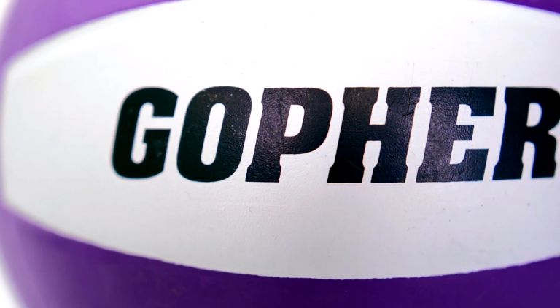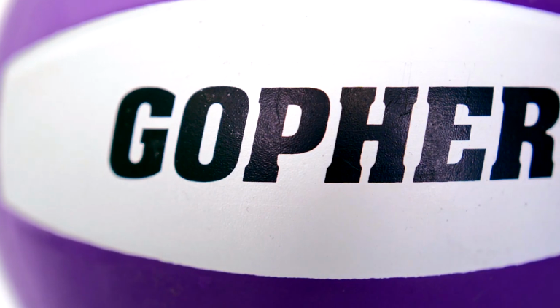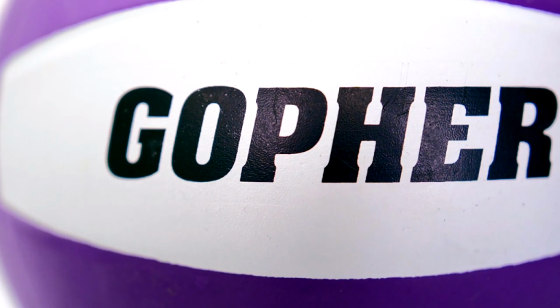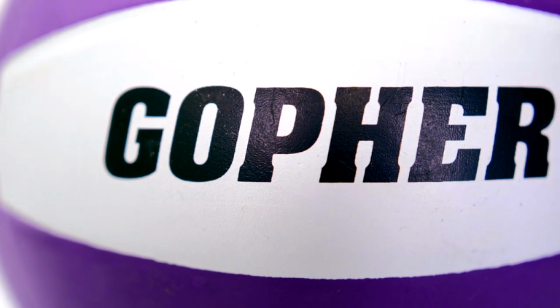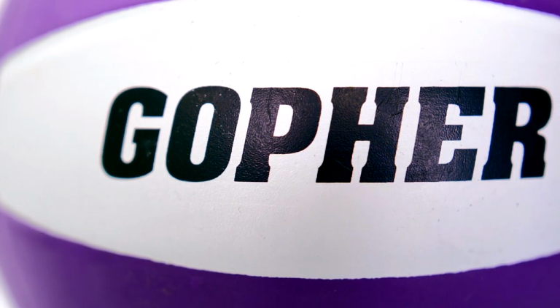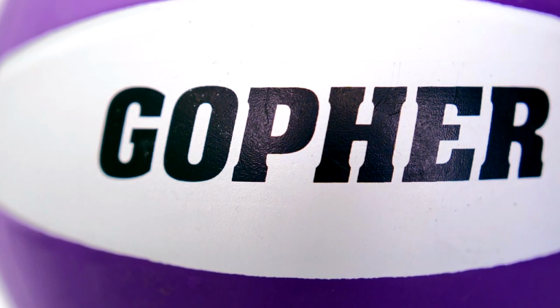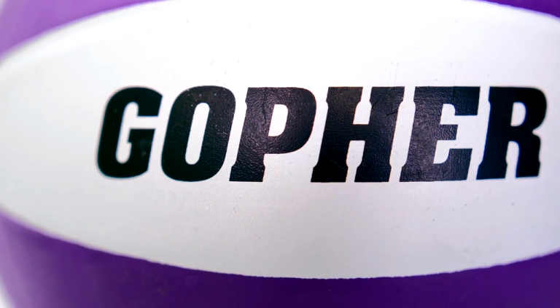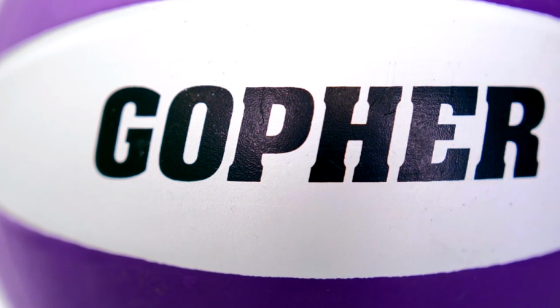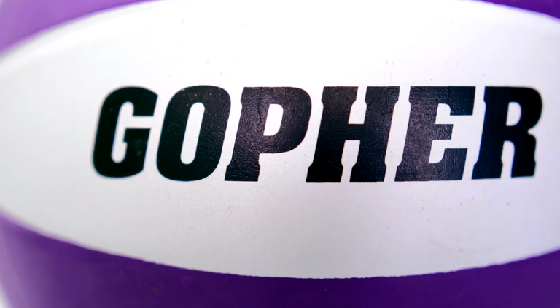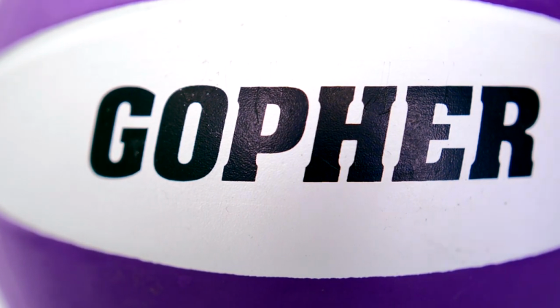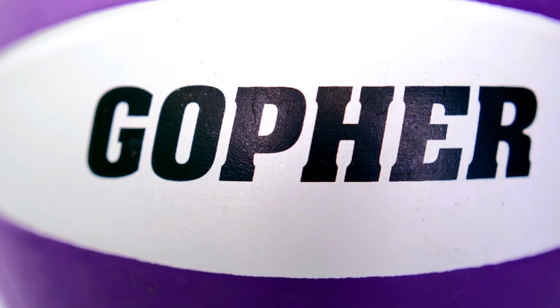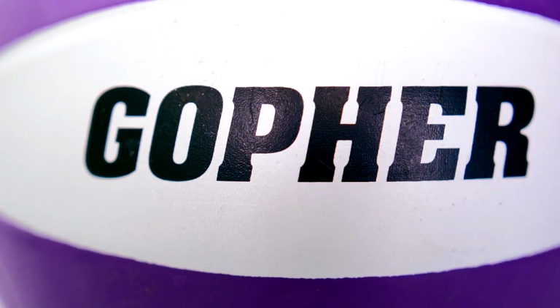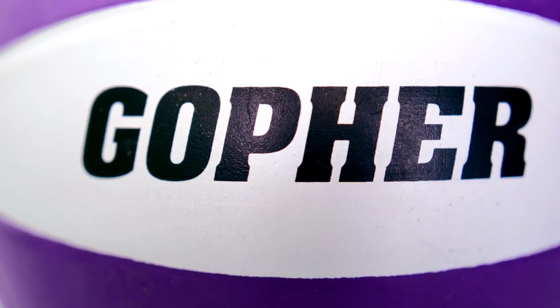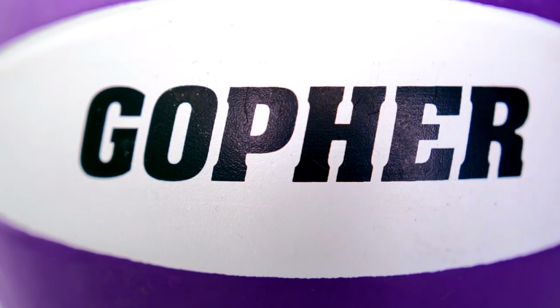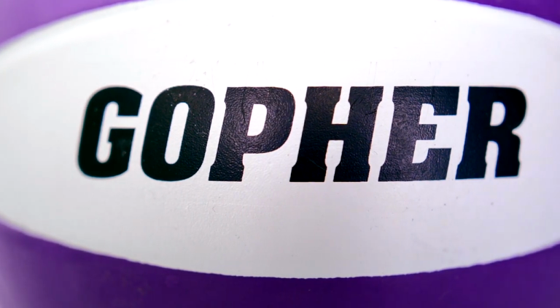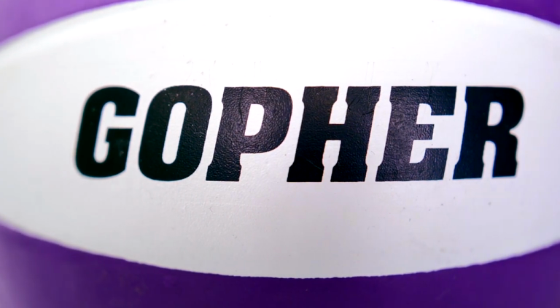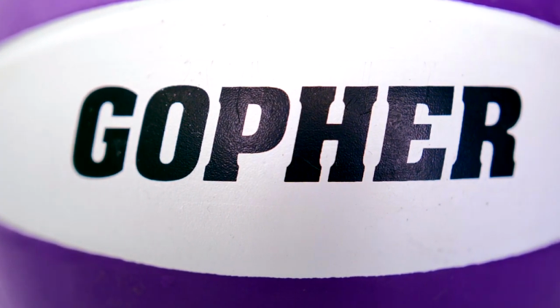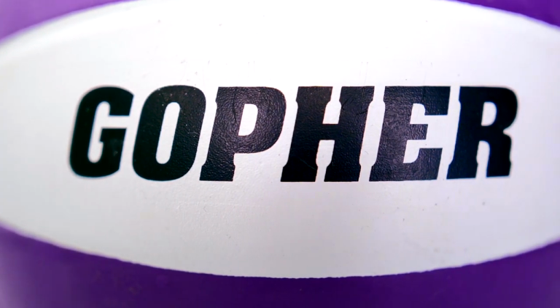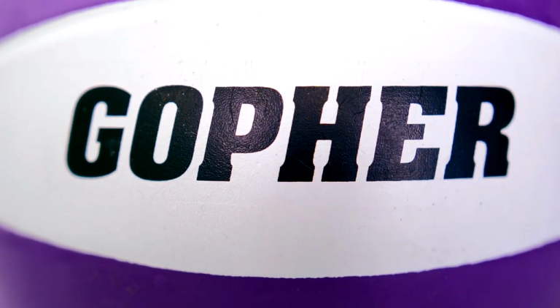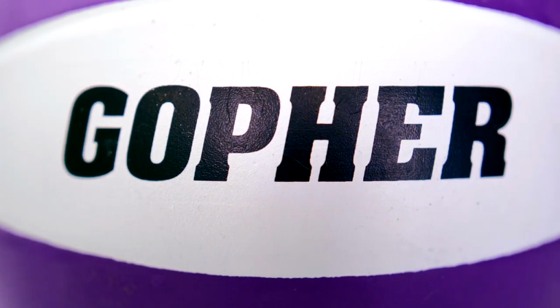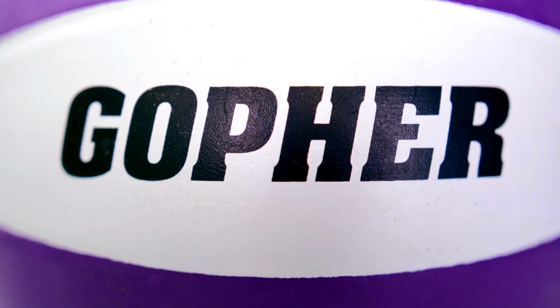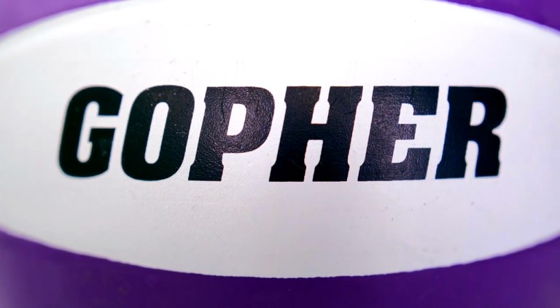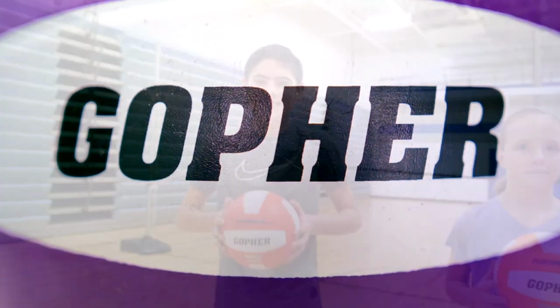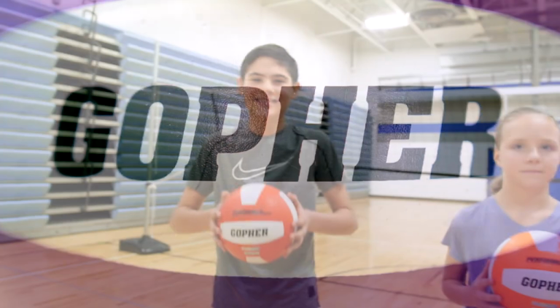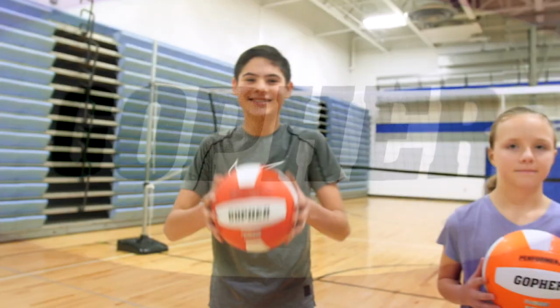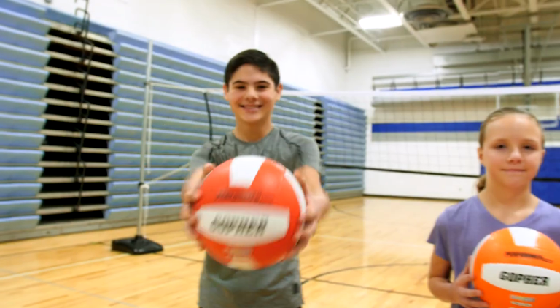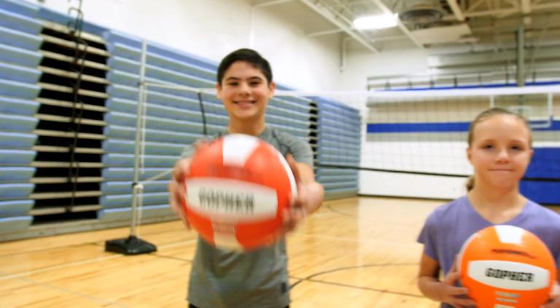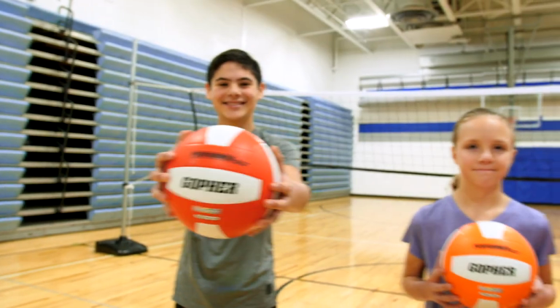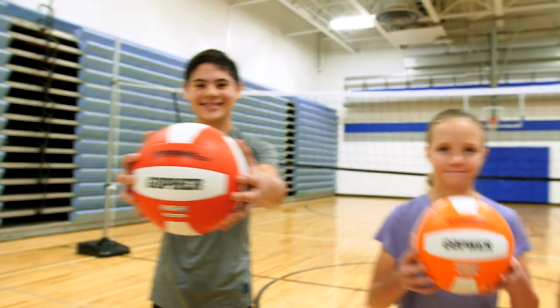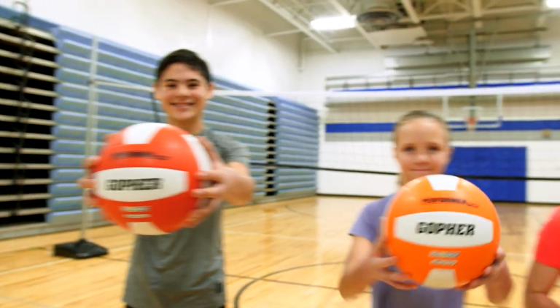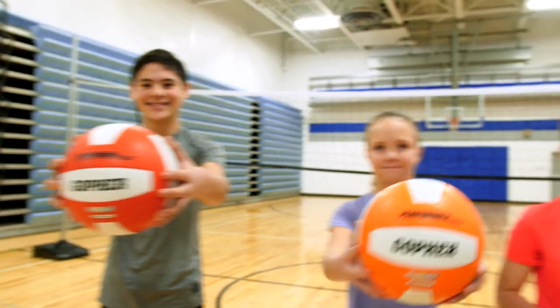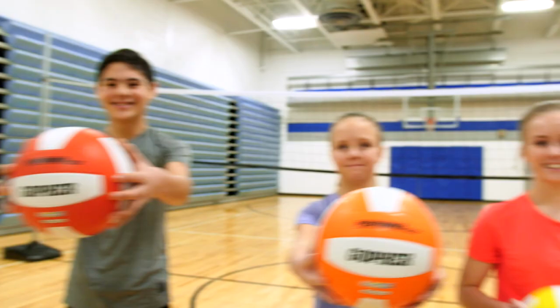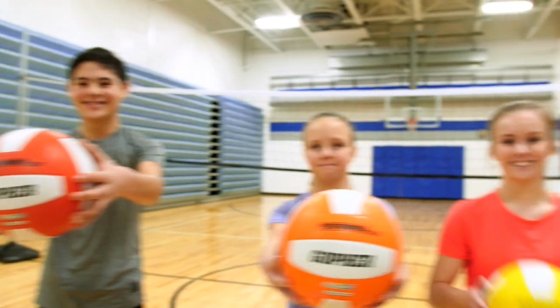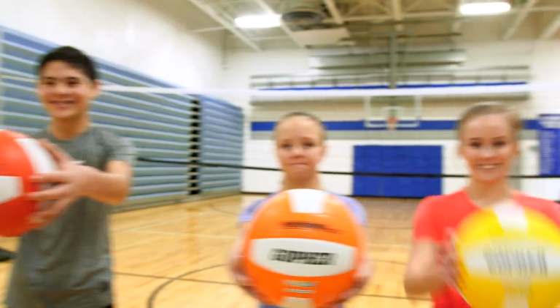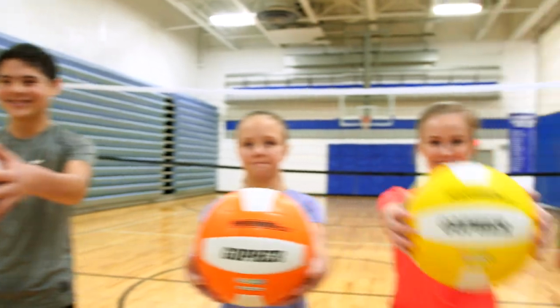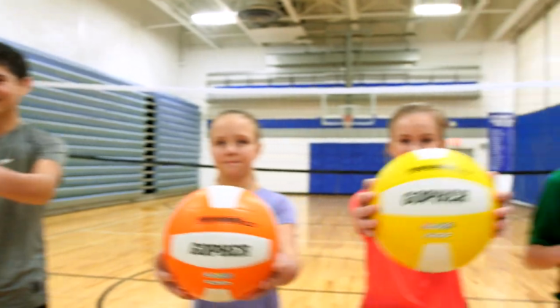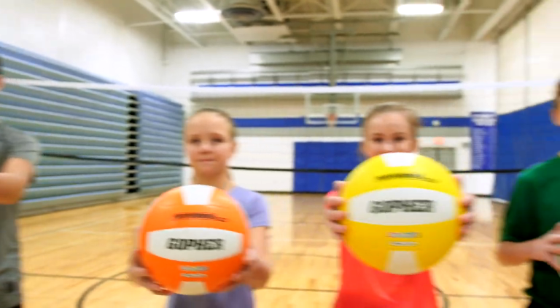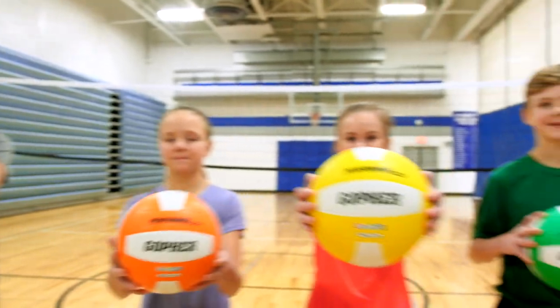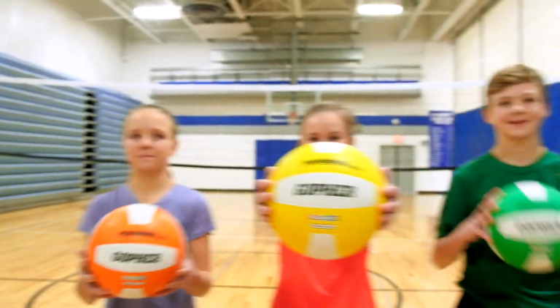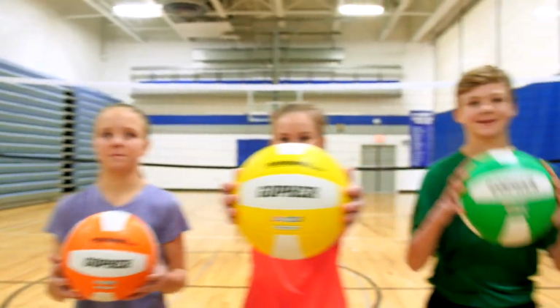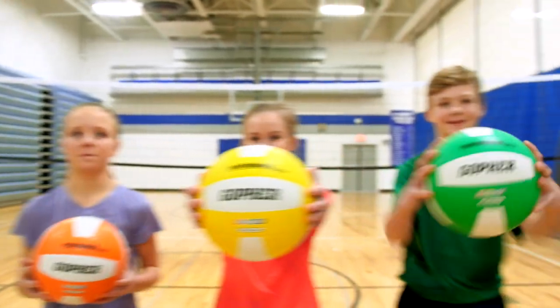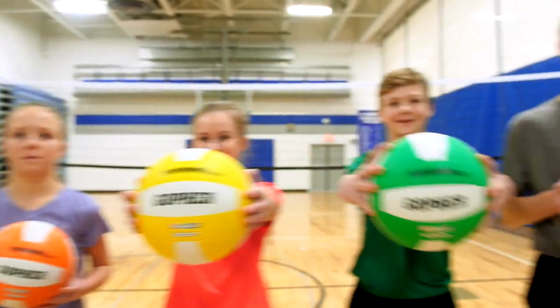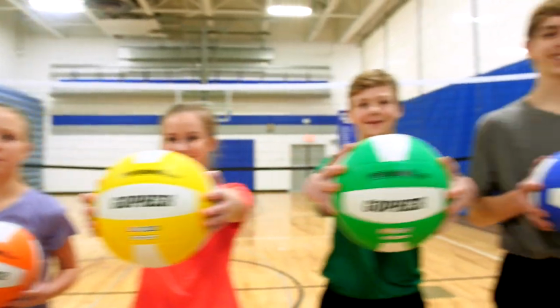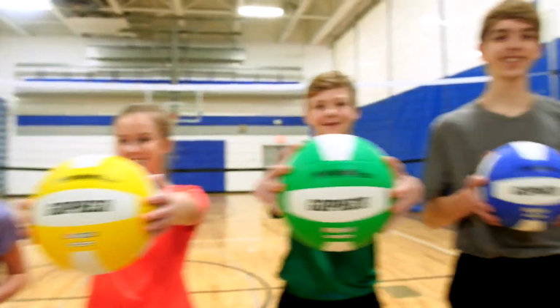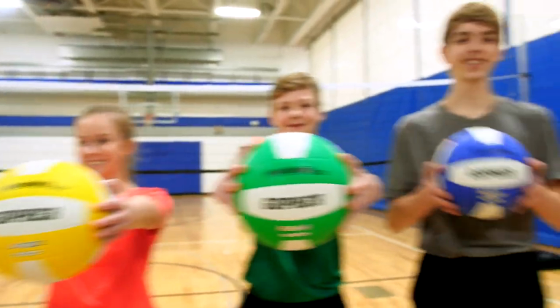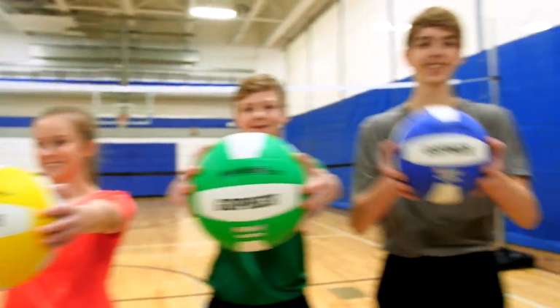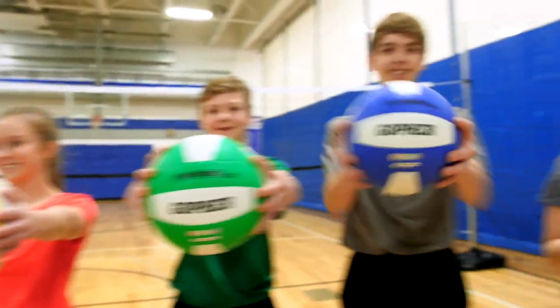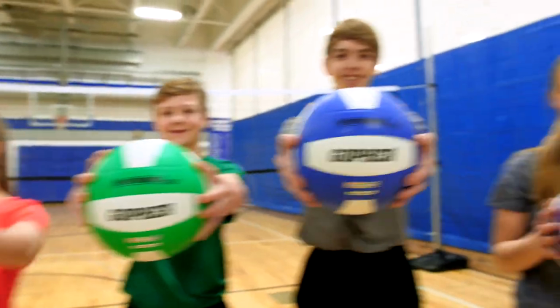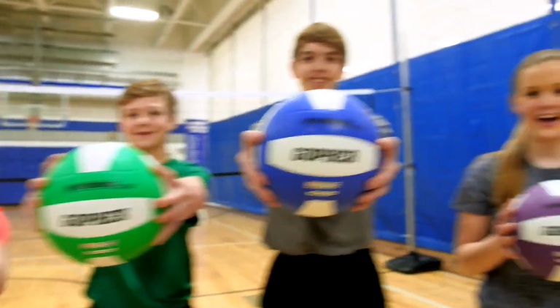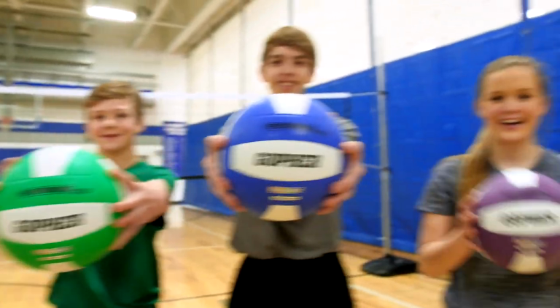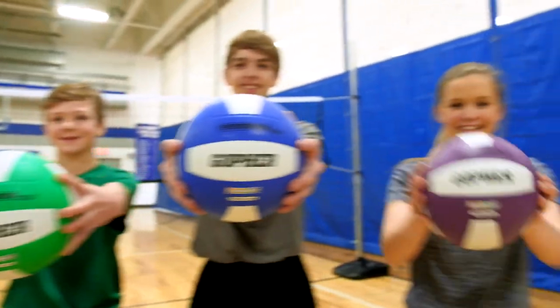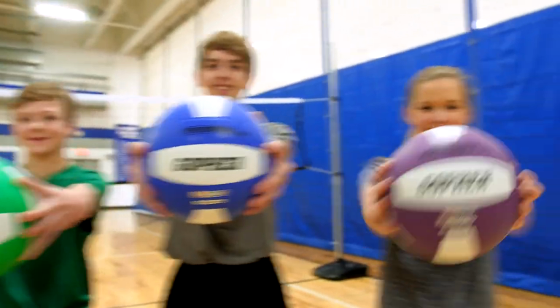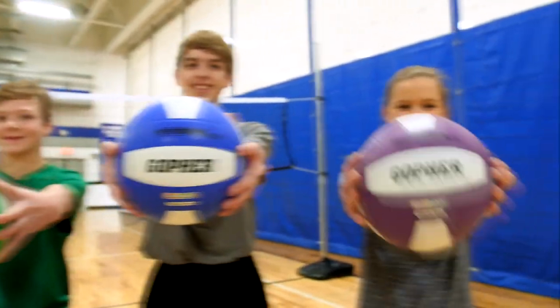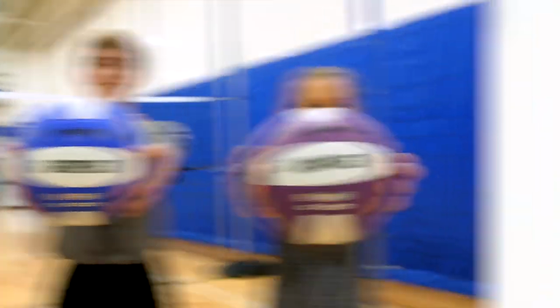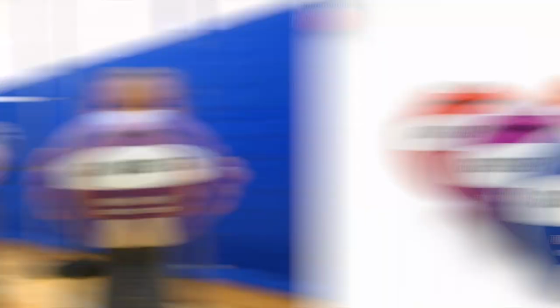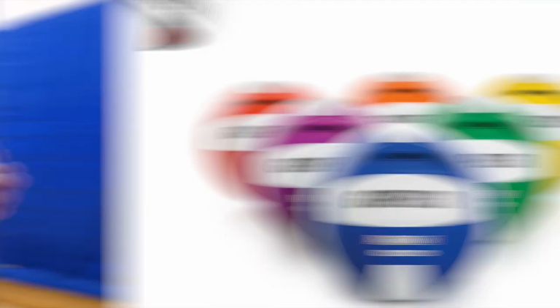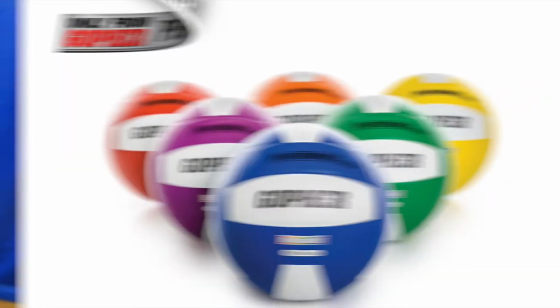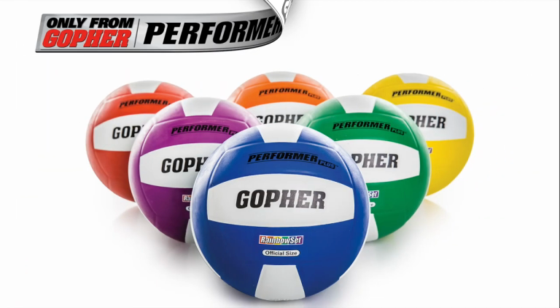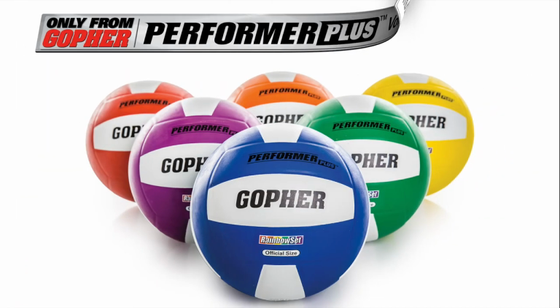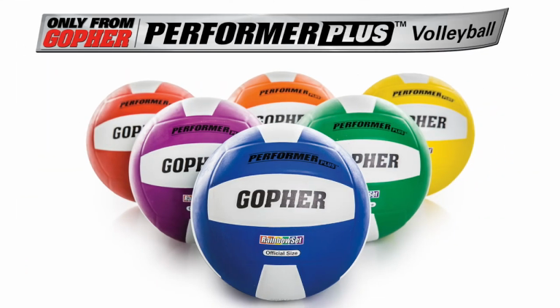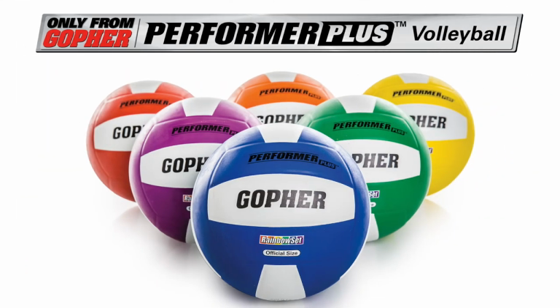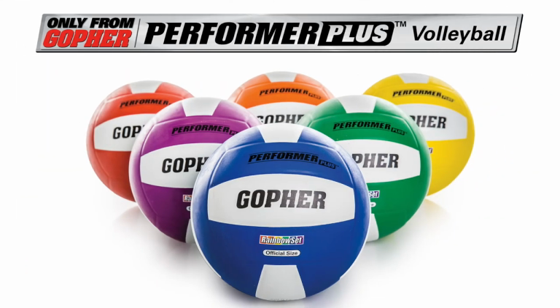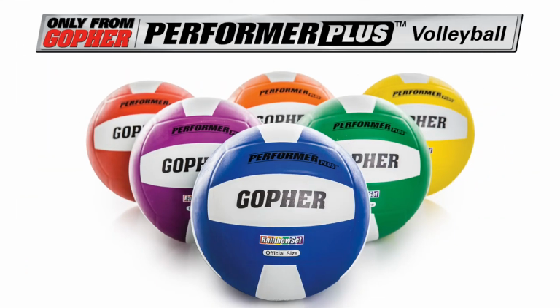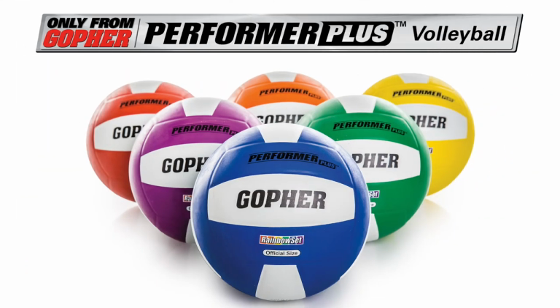Get the Premium Rubber Volleyball with a softer and friendlier feel. Gopher Performer Plus Volleyballs. Only from Gopher.